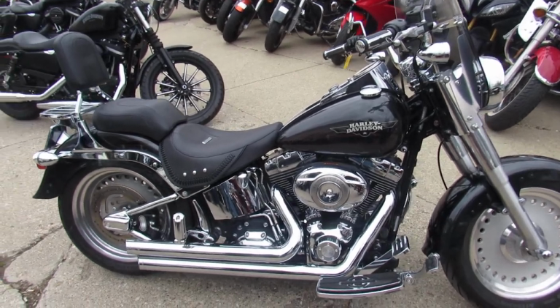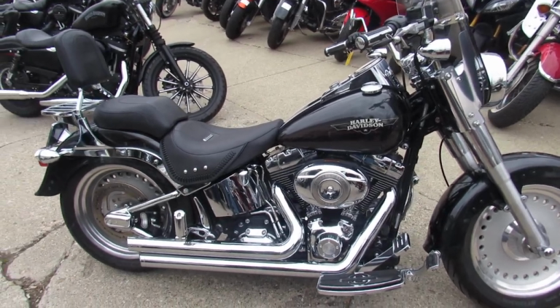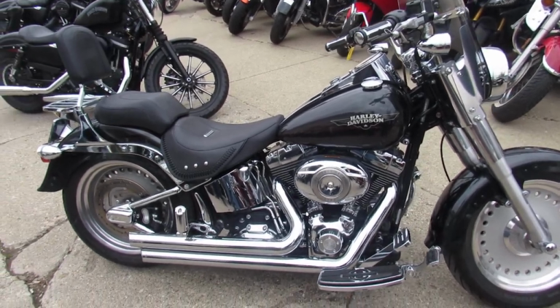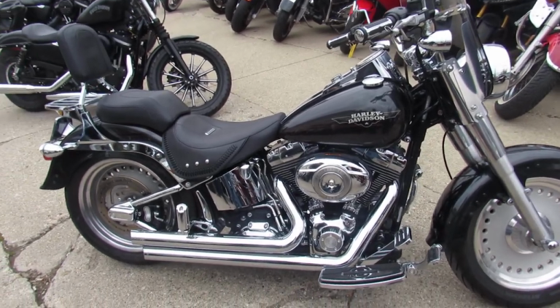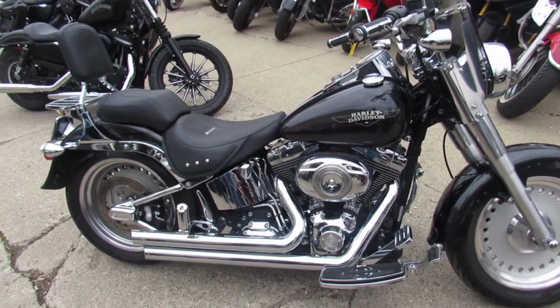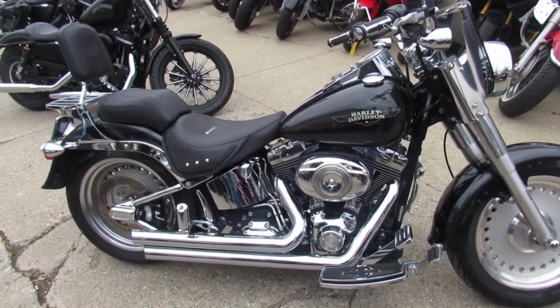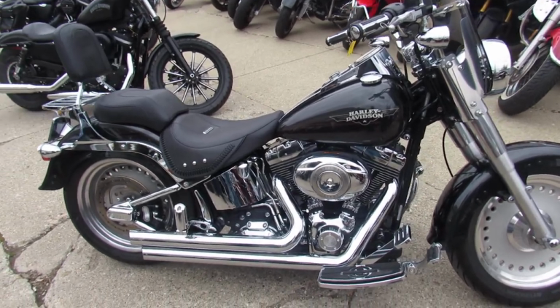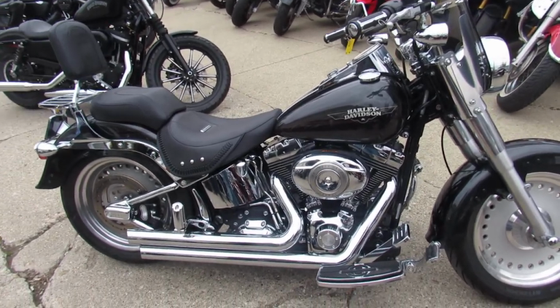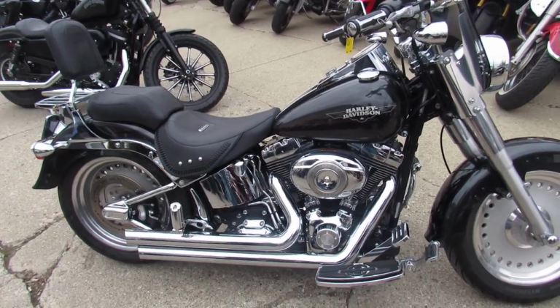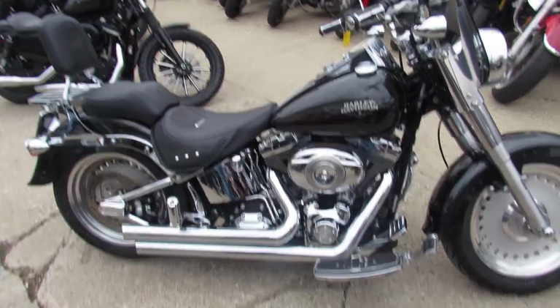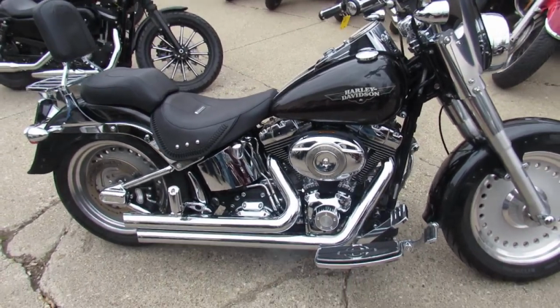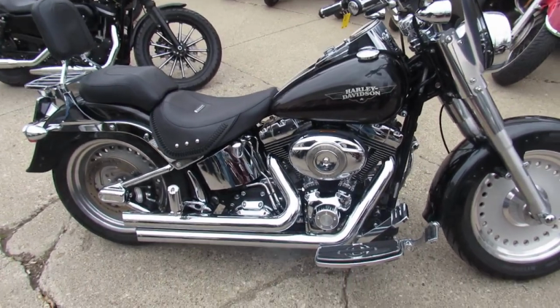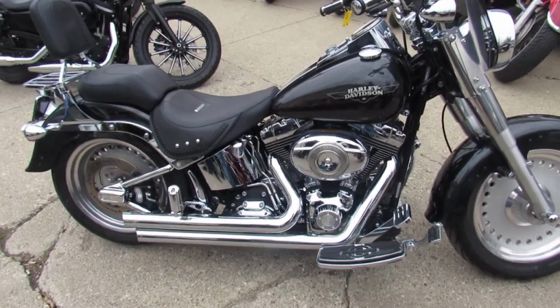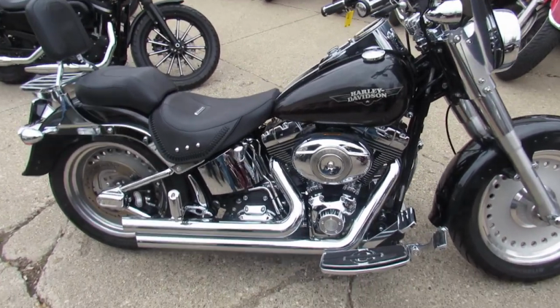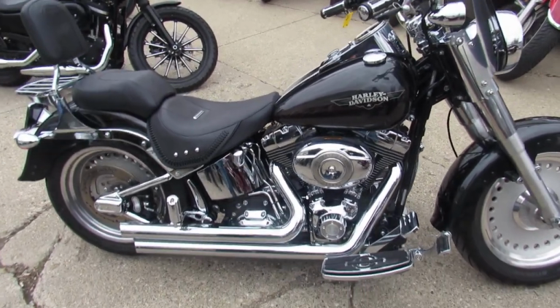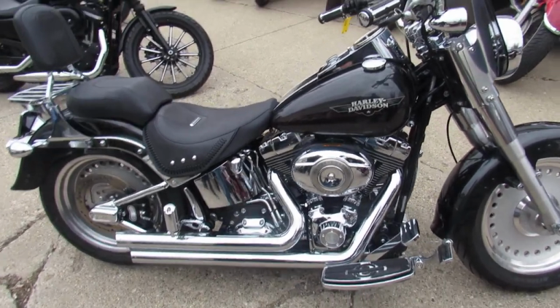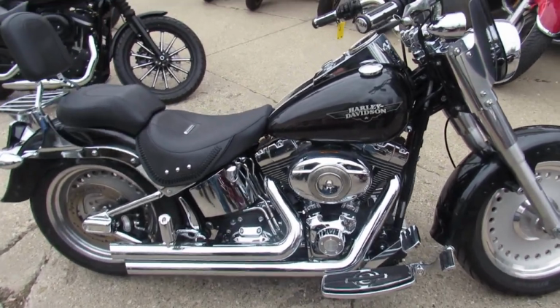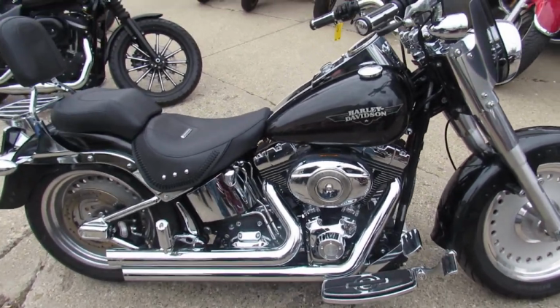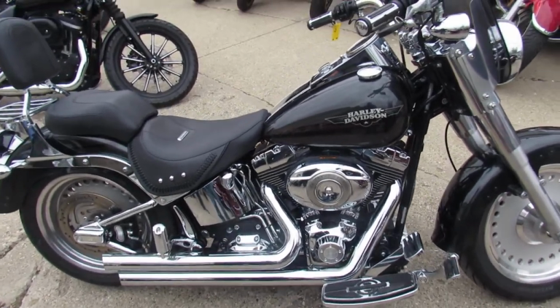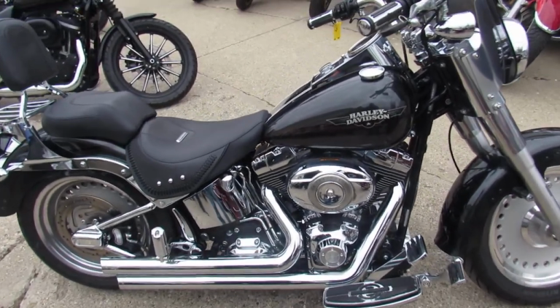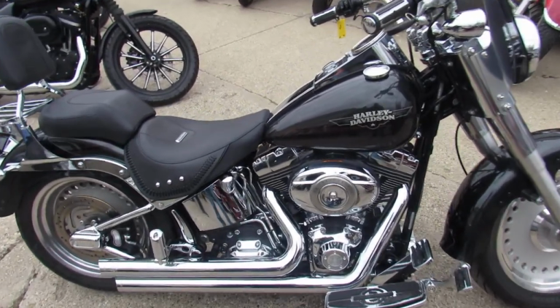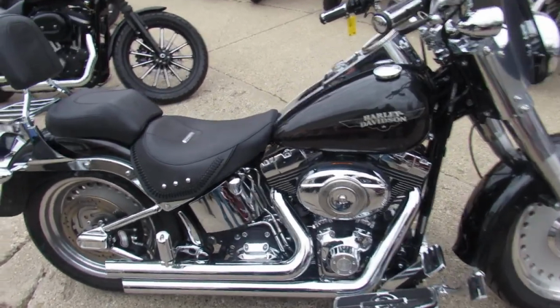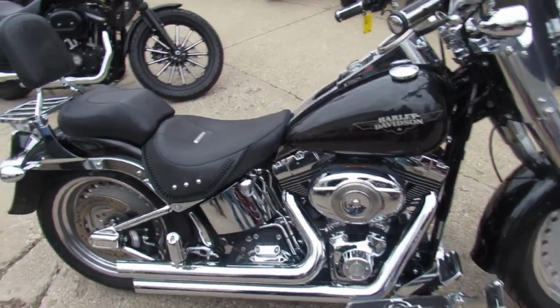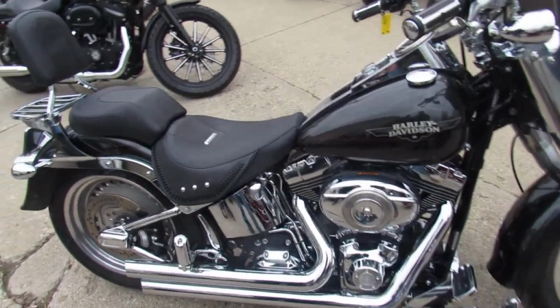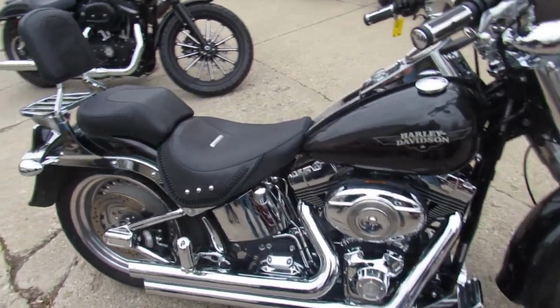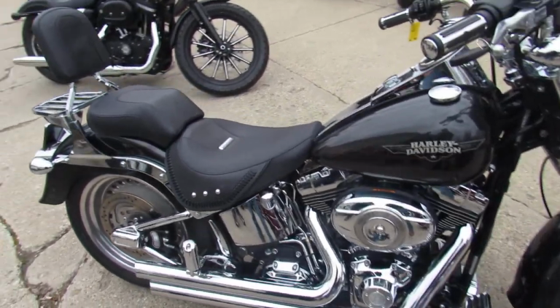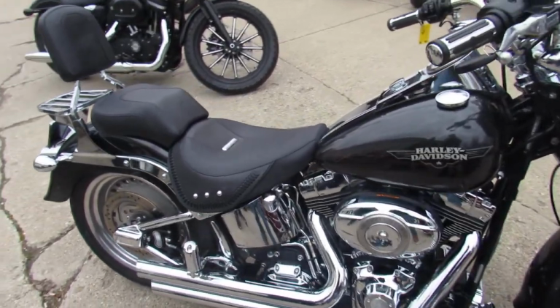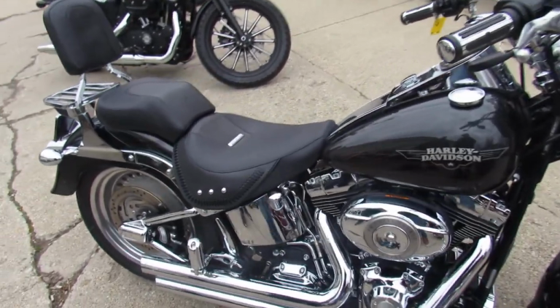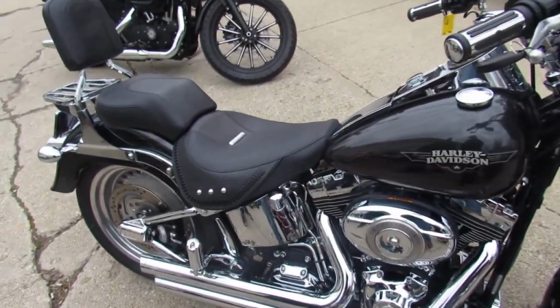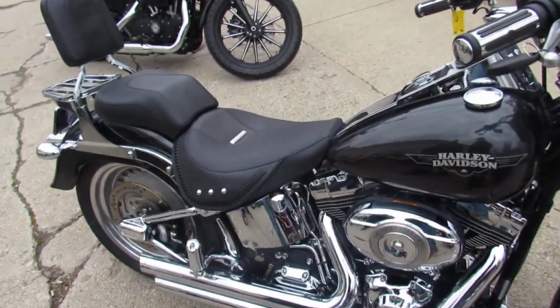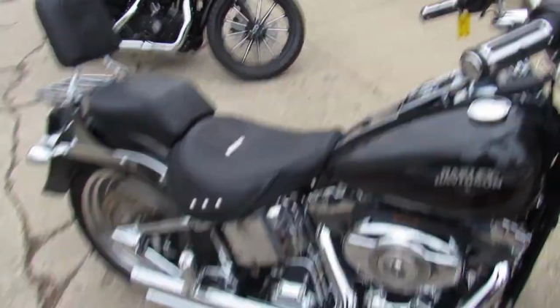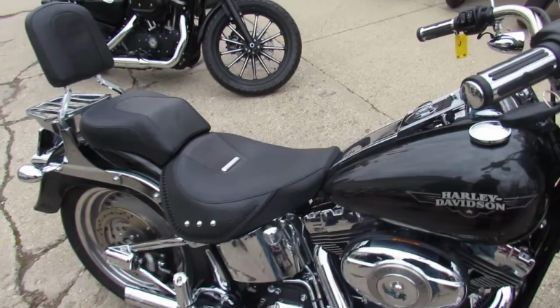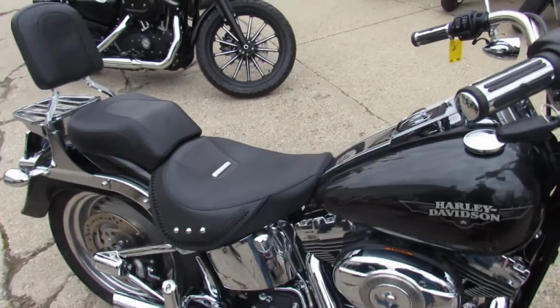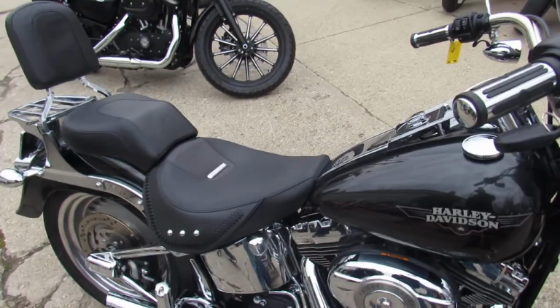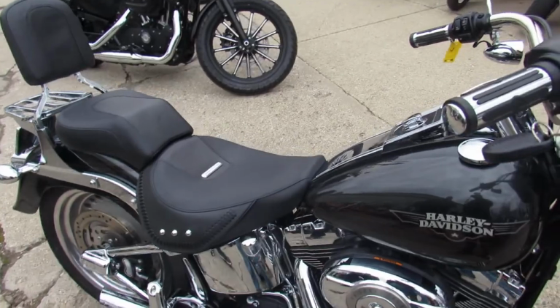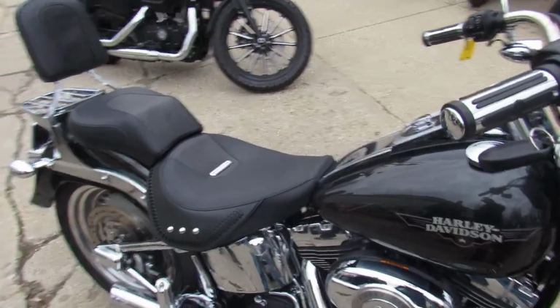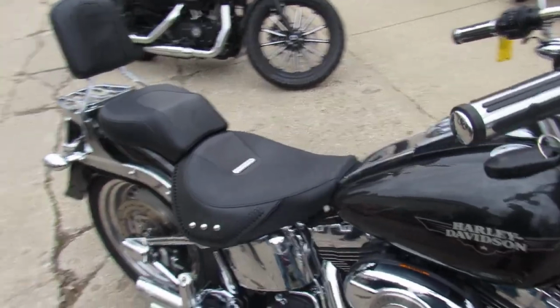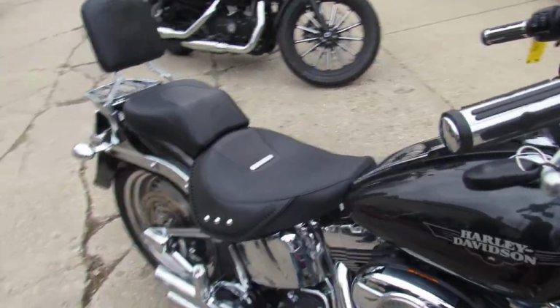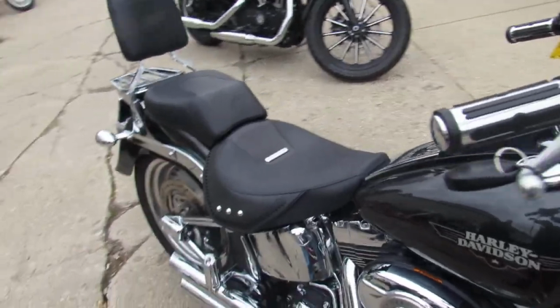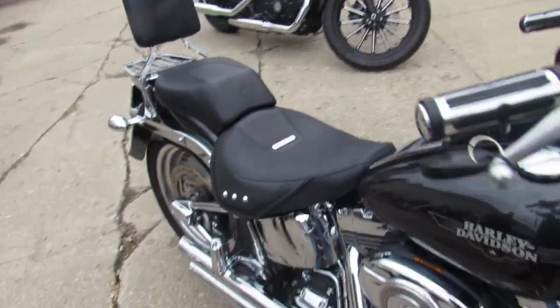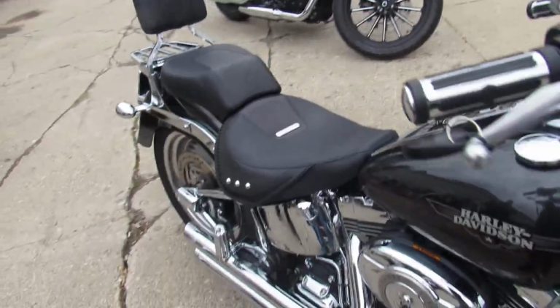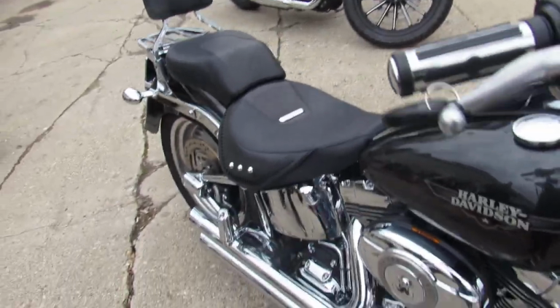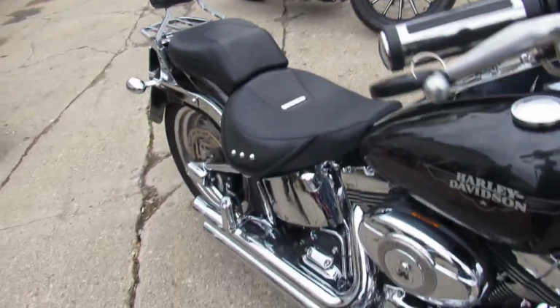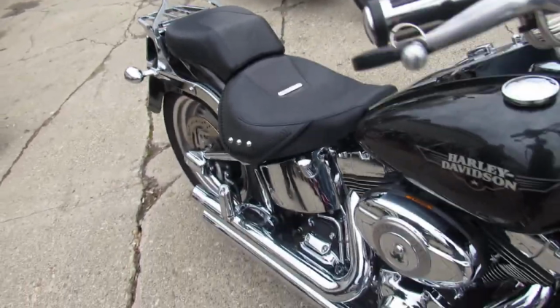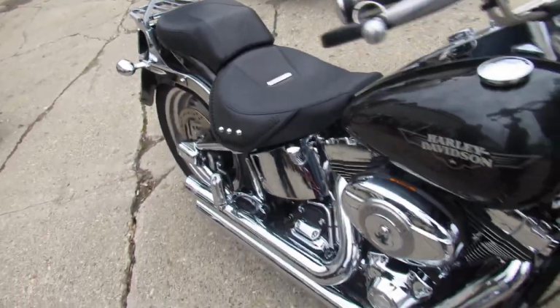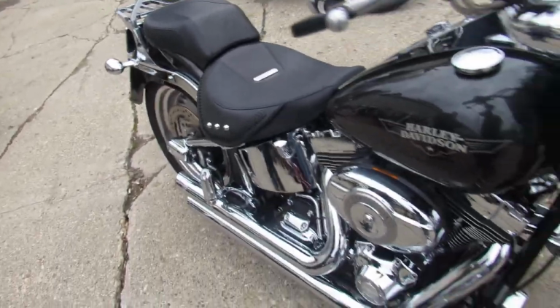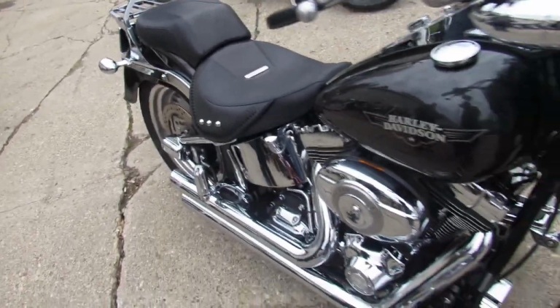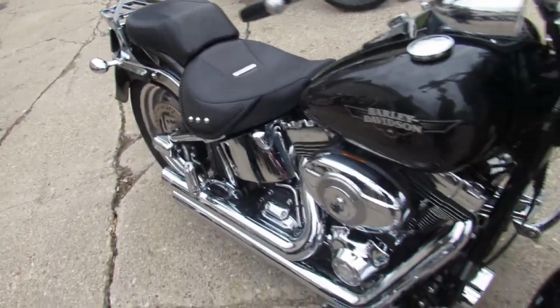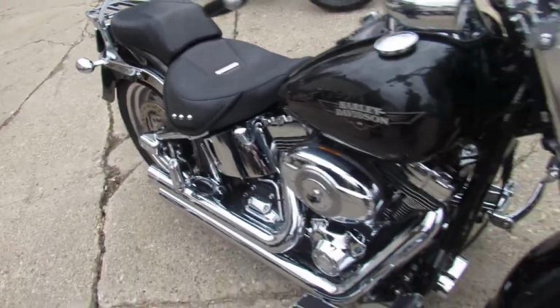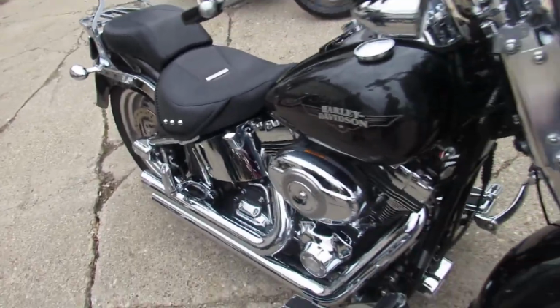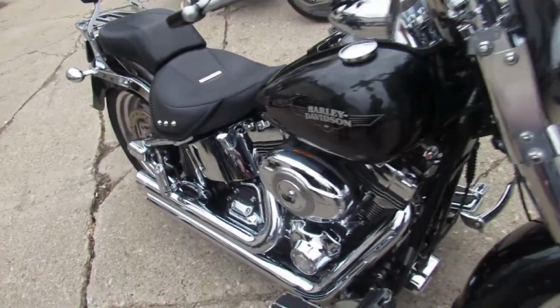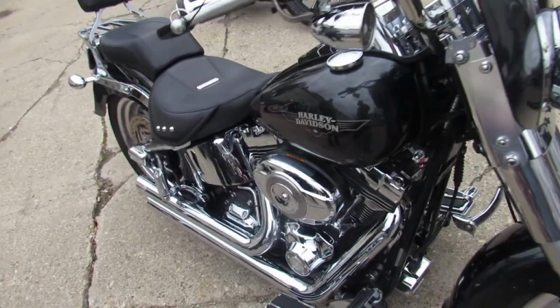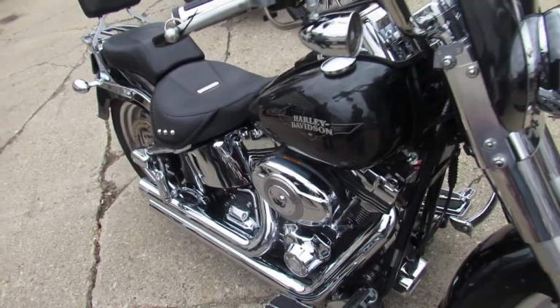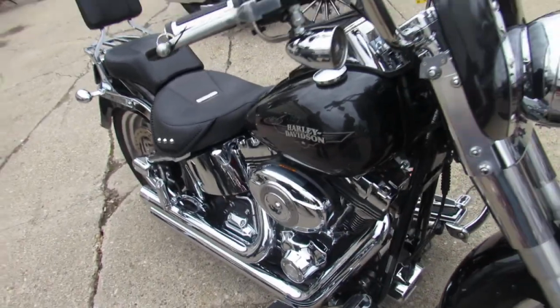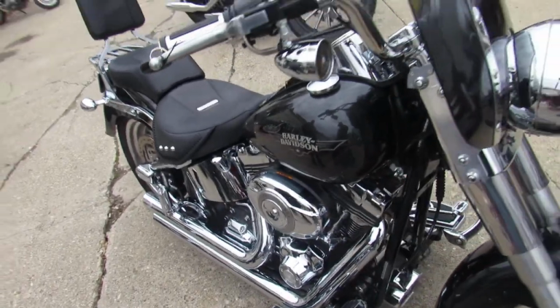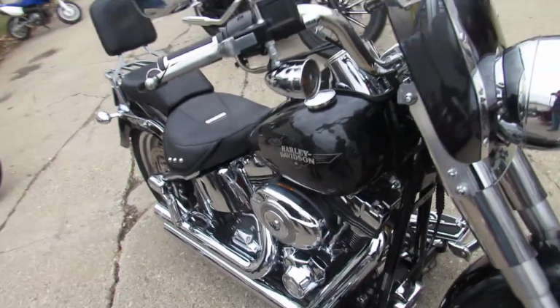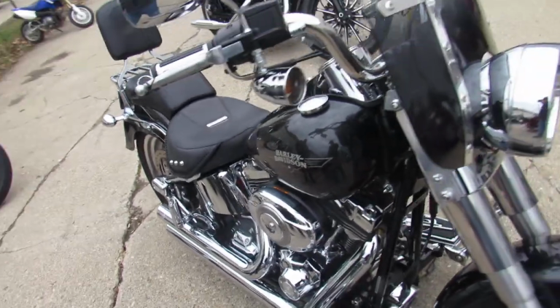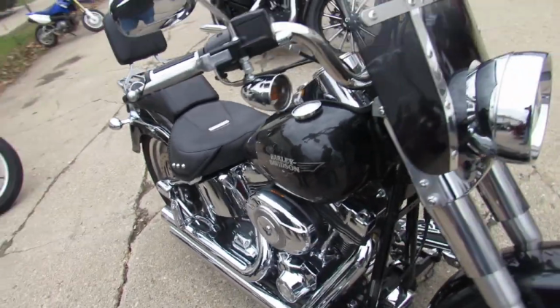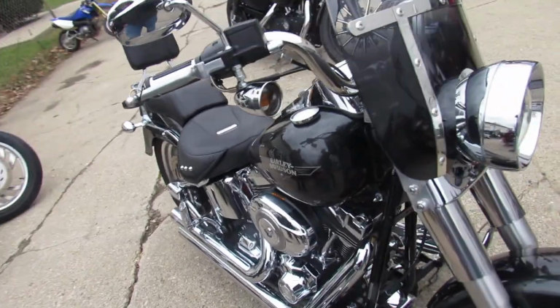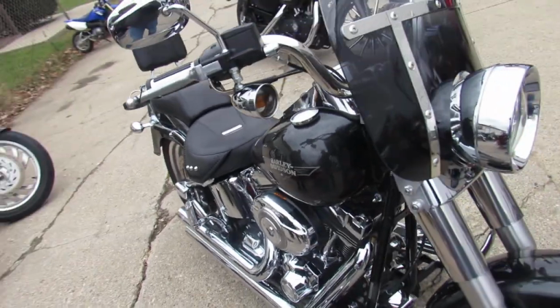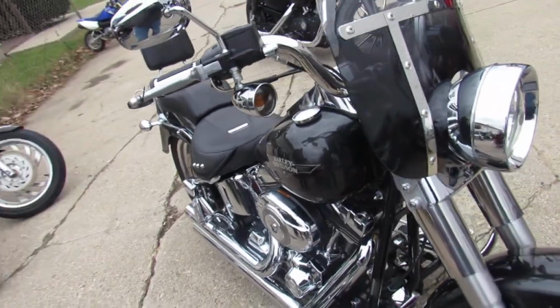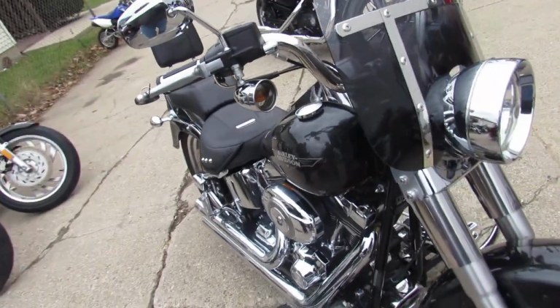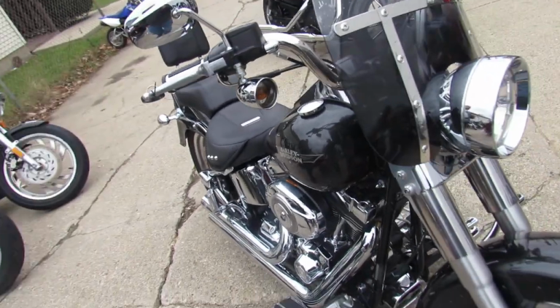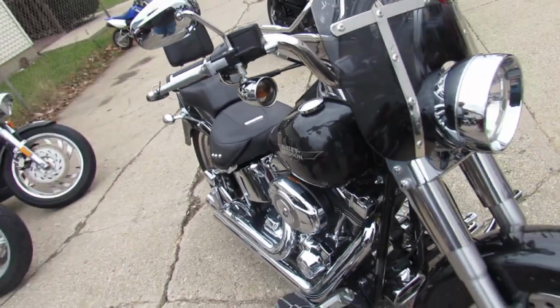Hey guys, it's Andrew here at Approval Powersports, out here doing some videos. 50 degrees in December — you can still ride.